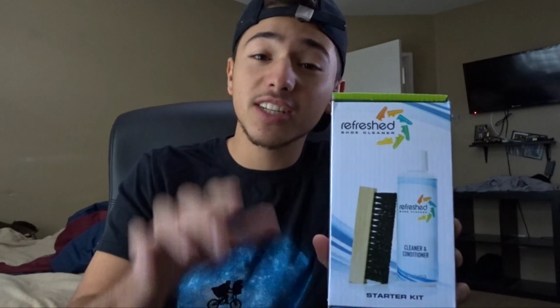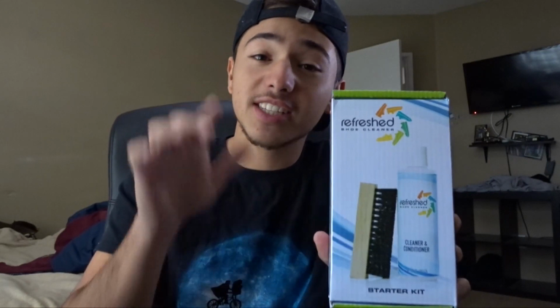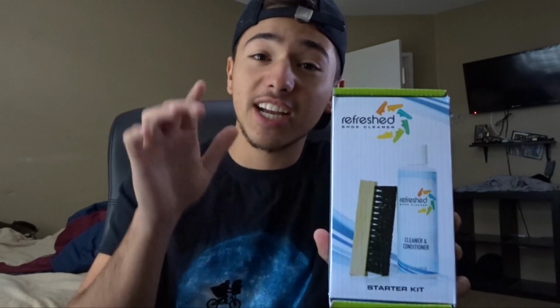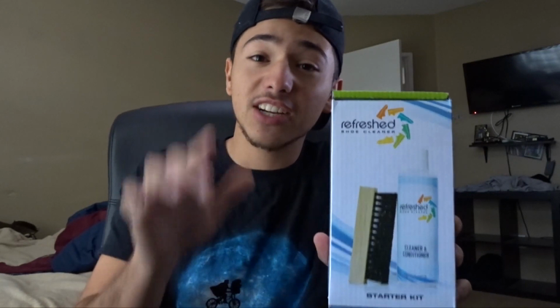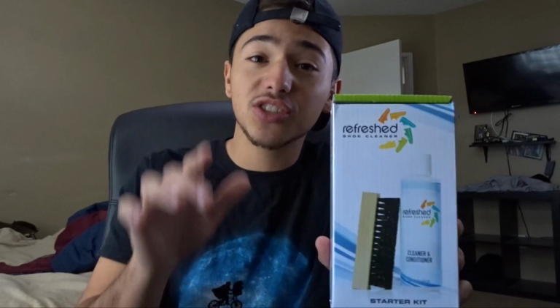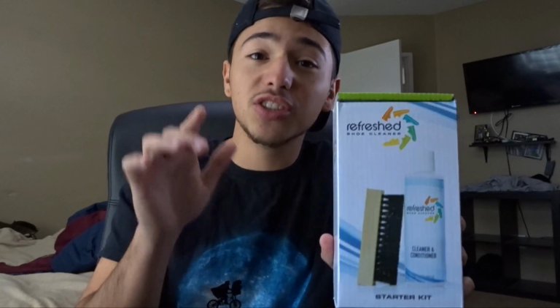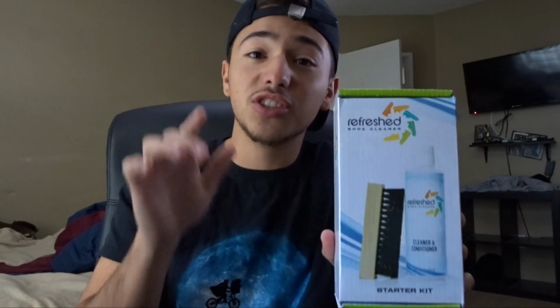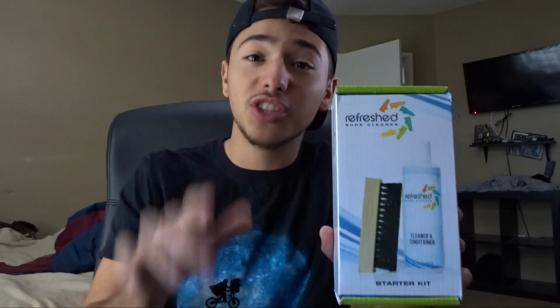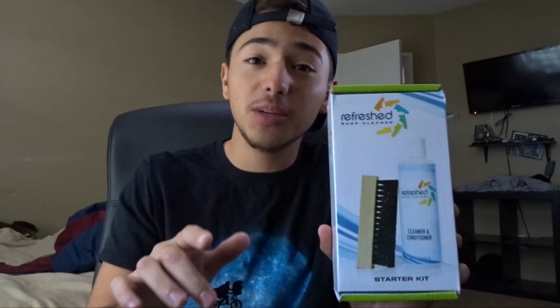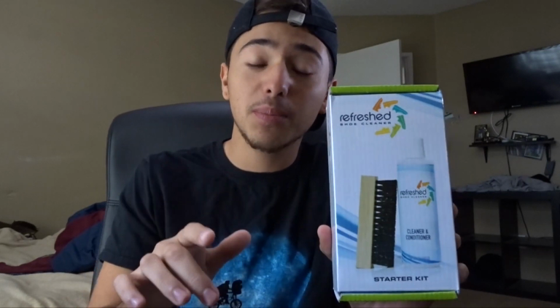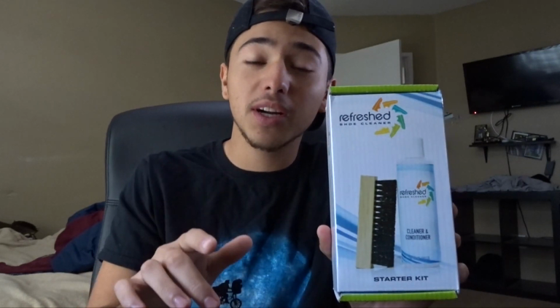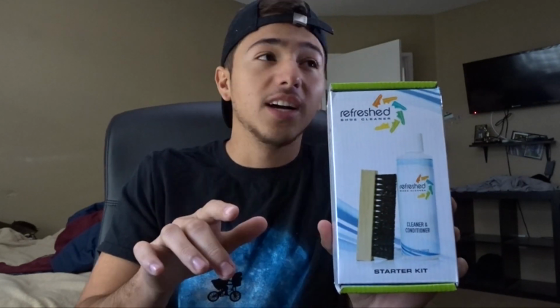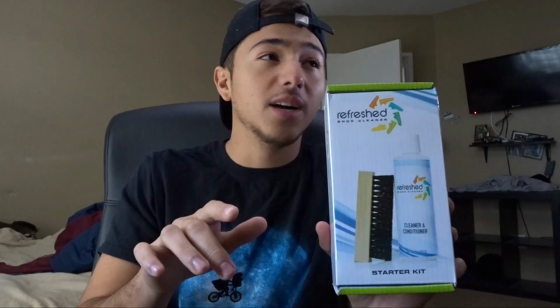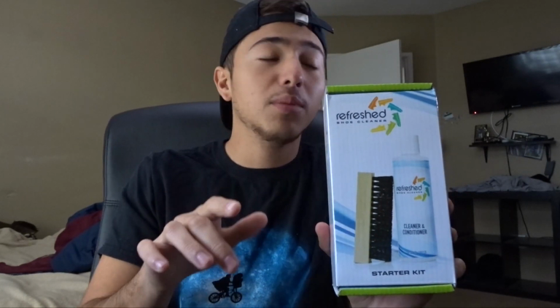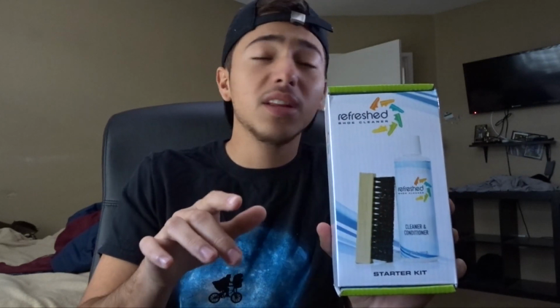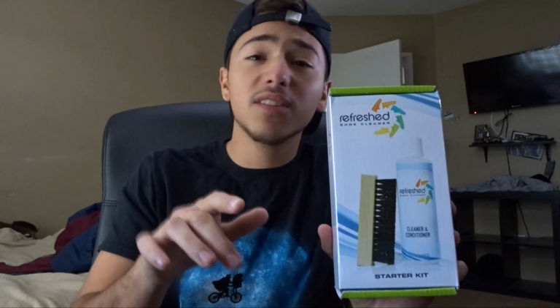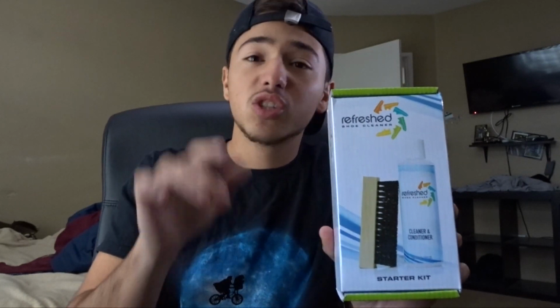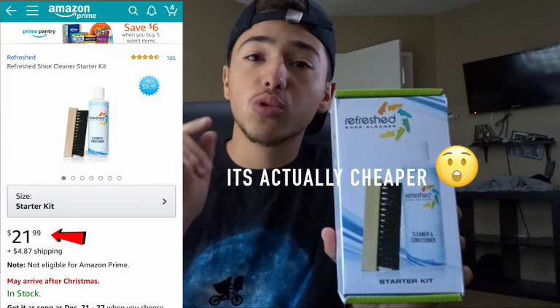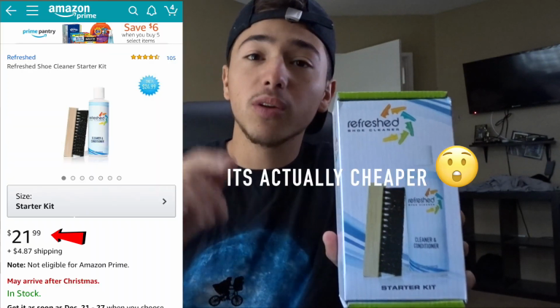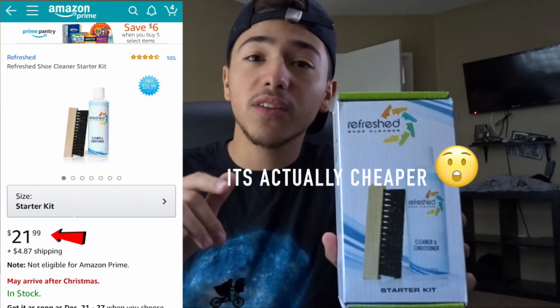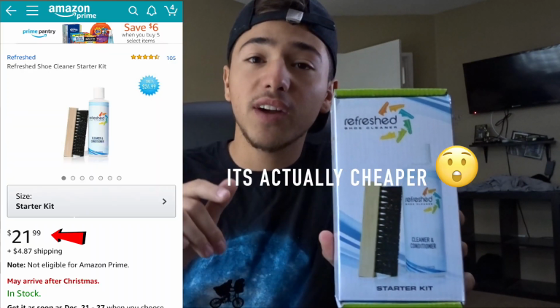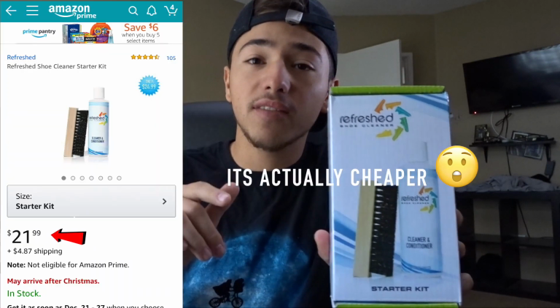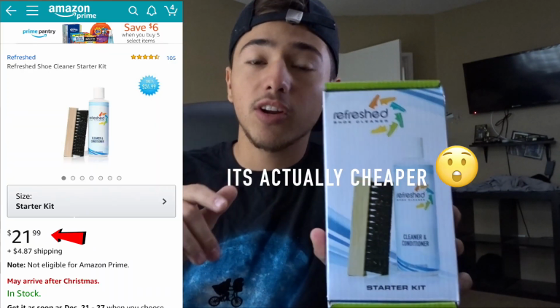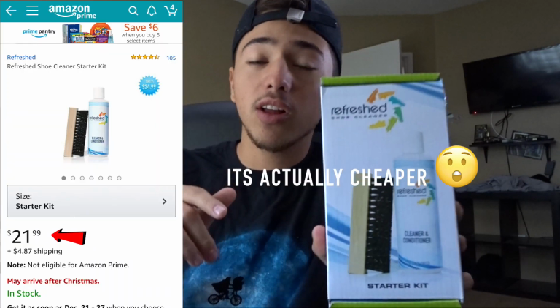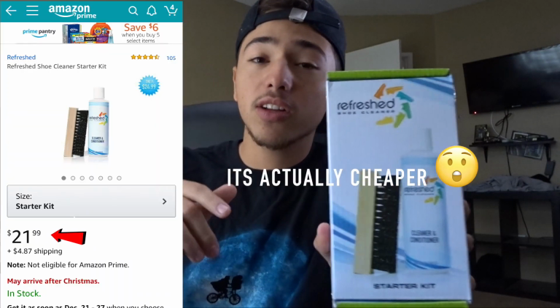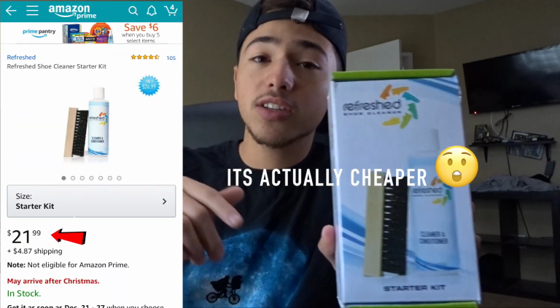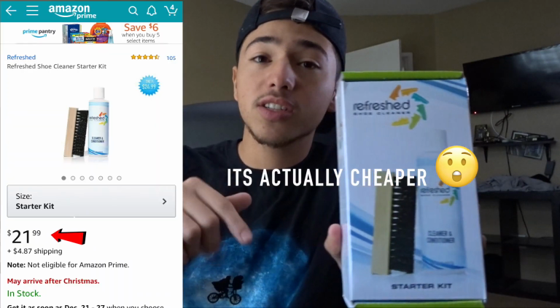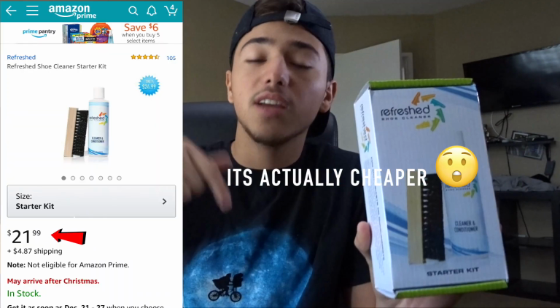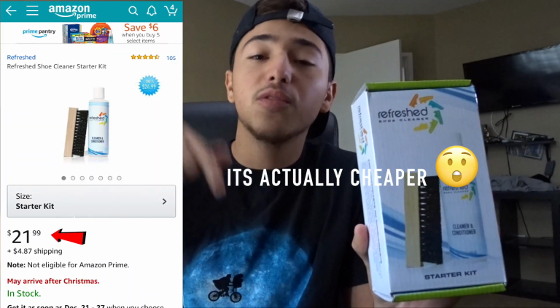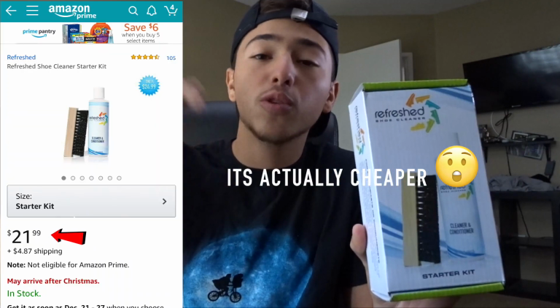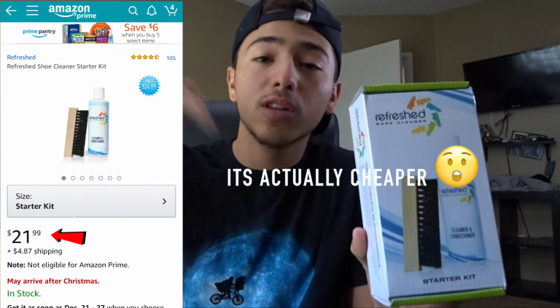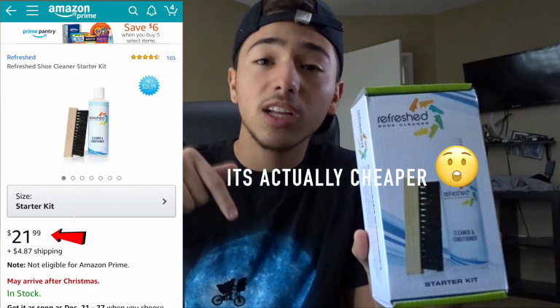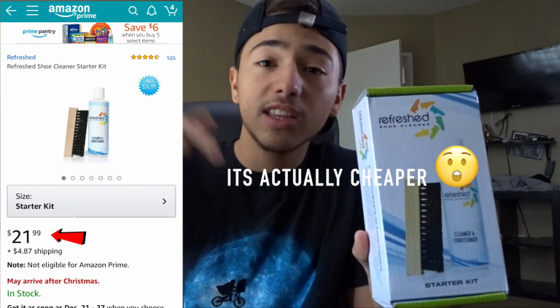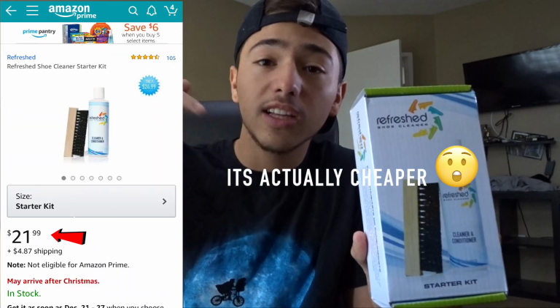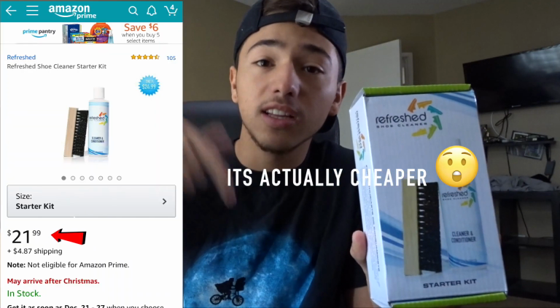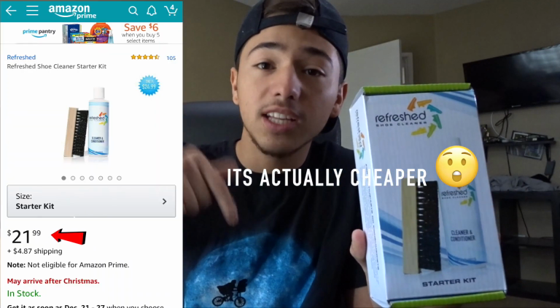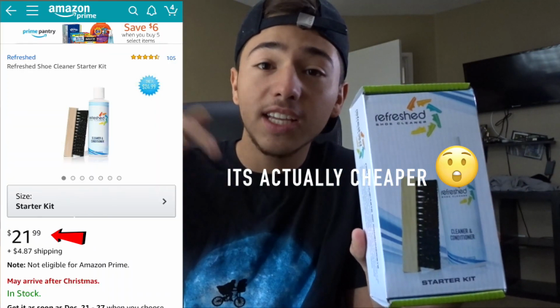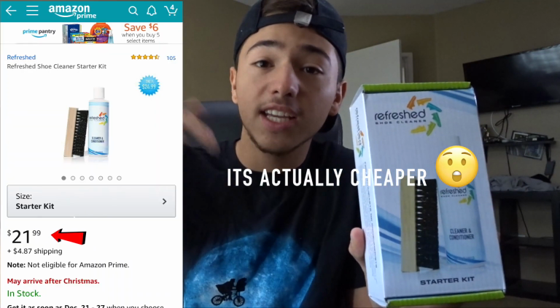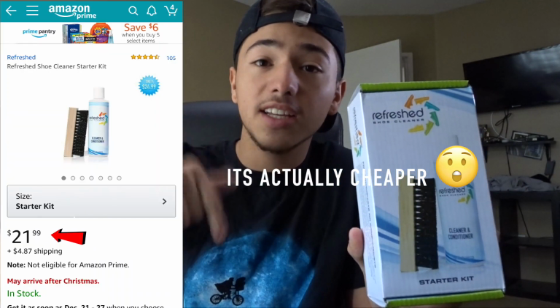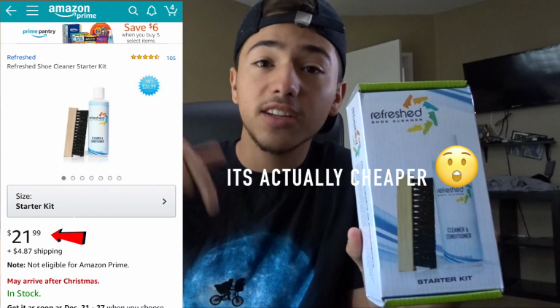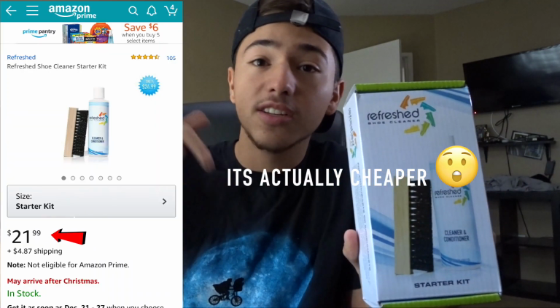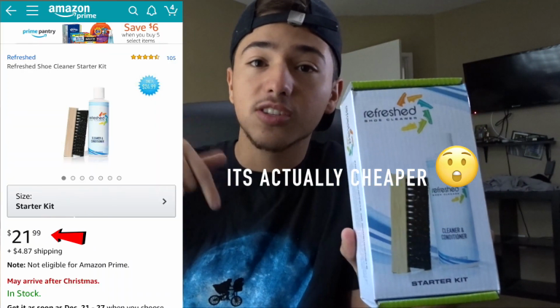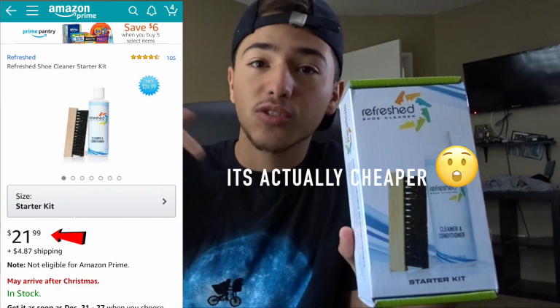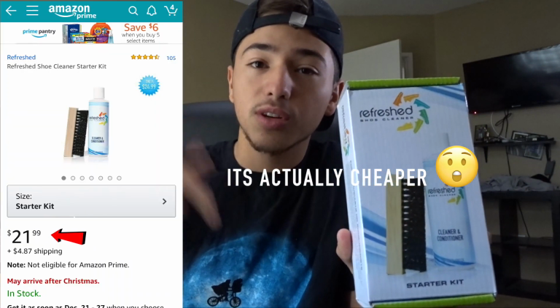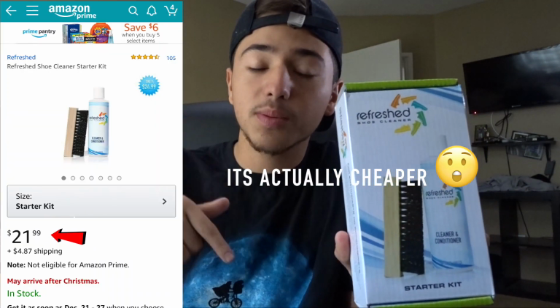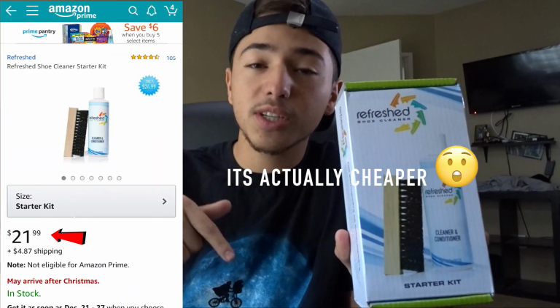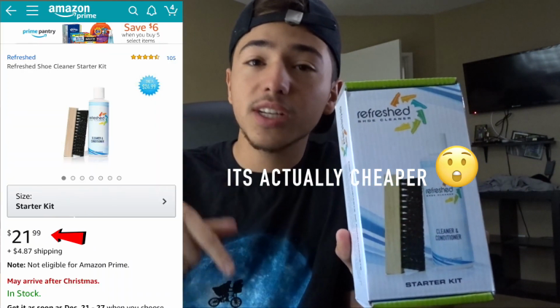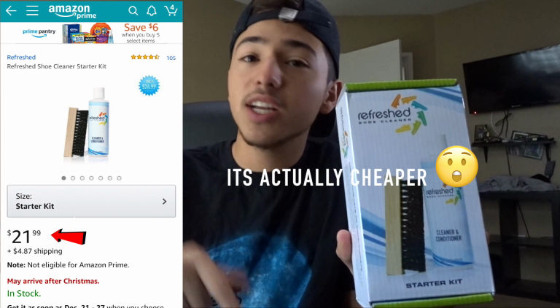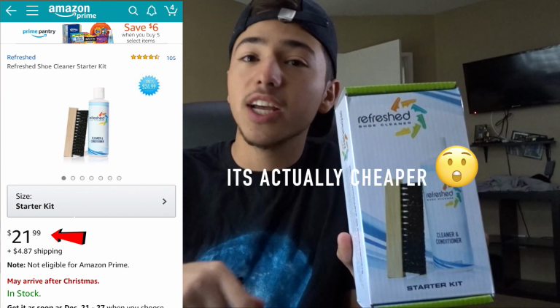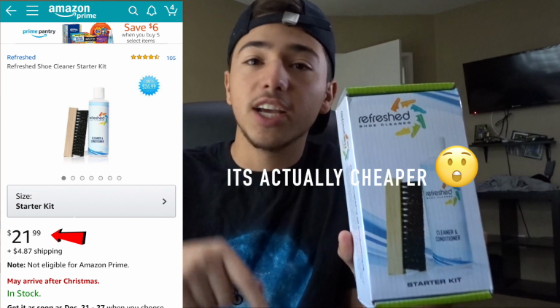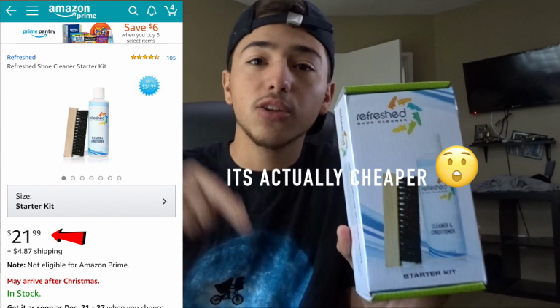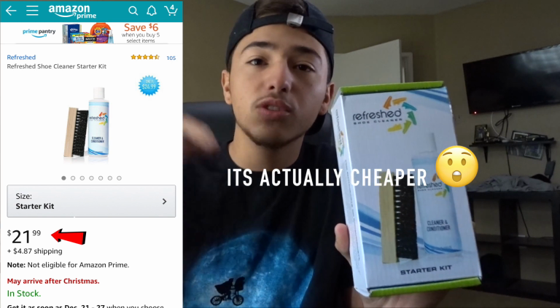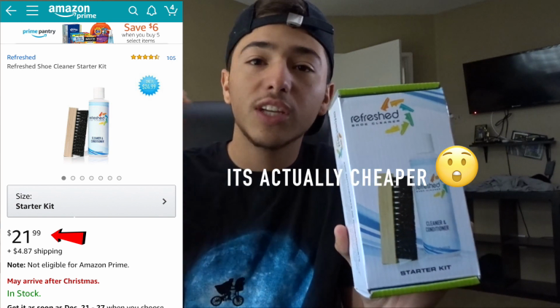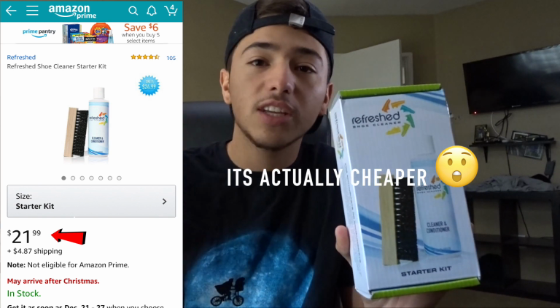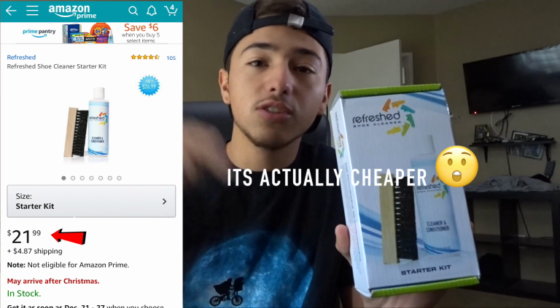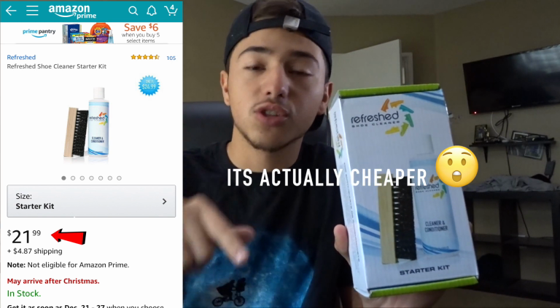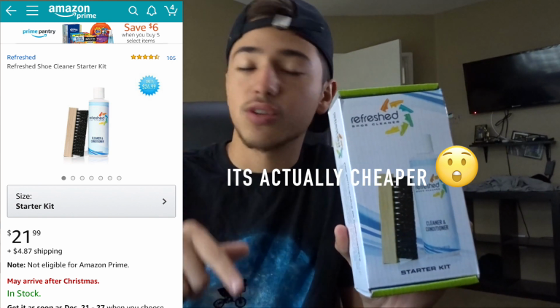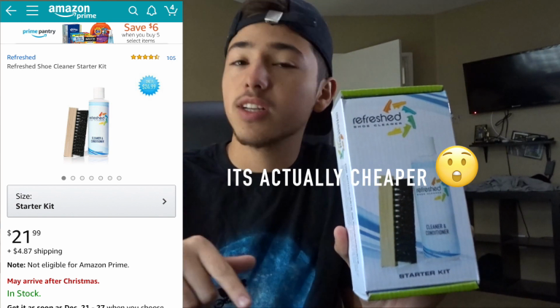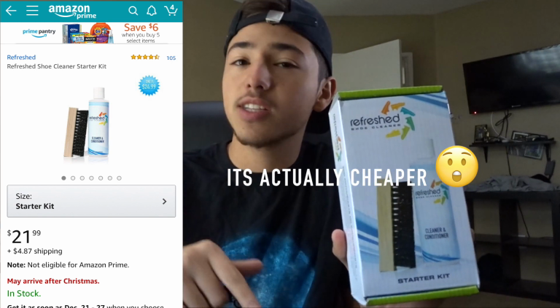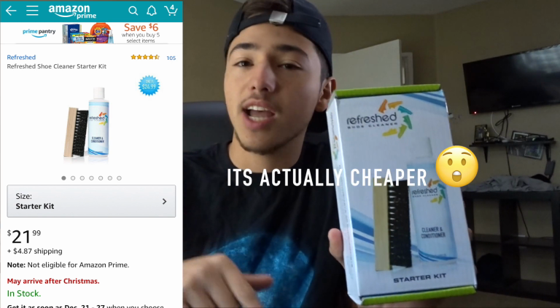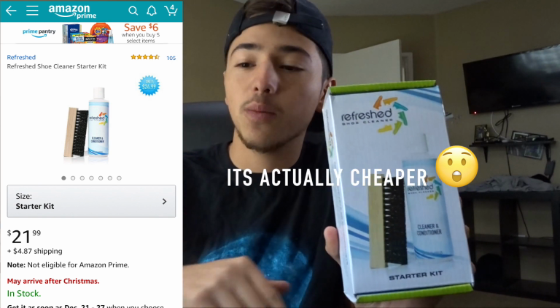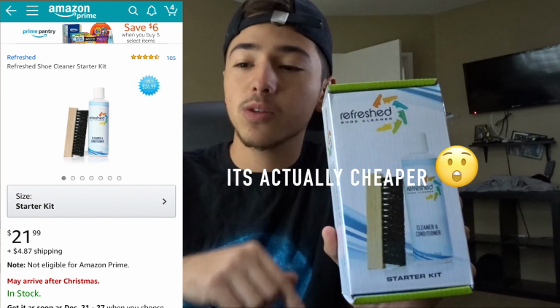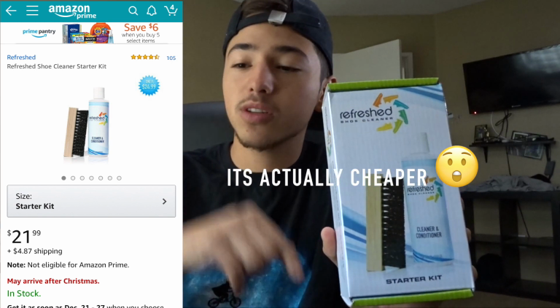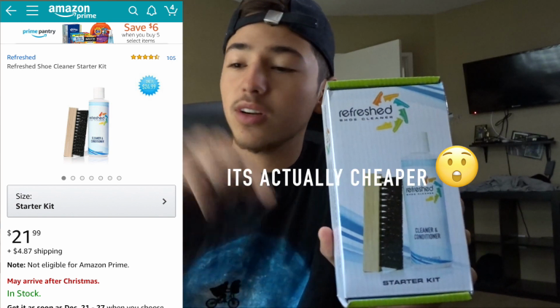On Amazon it's actually cheaper — I believe it's $25. If you click the link in the description it'll take you straight to Amazon where you can order it.